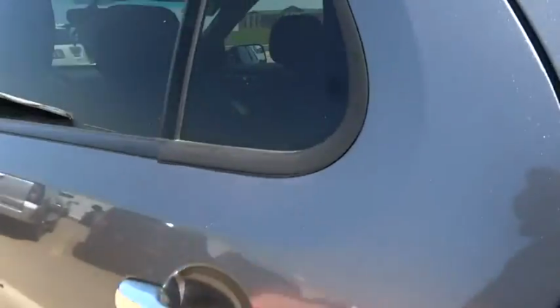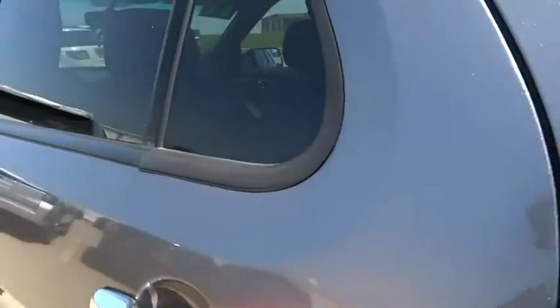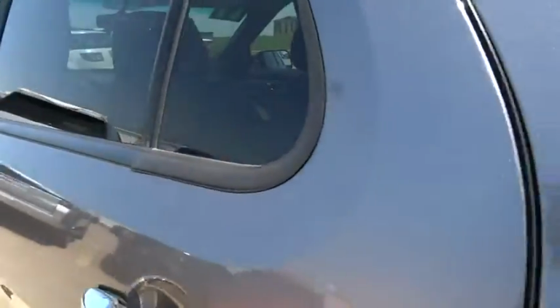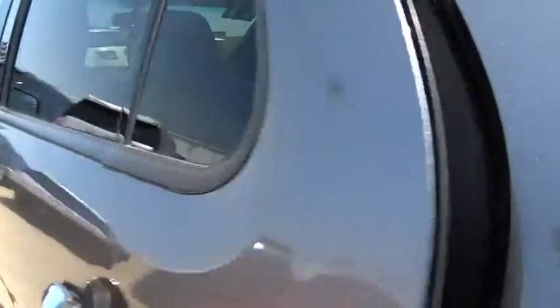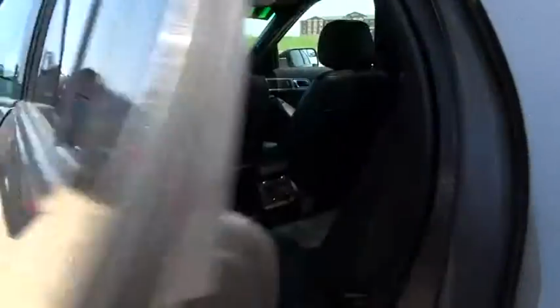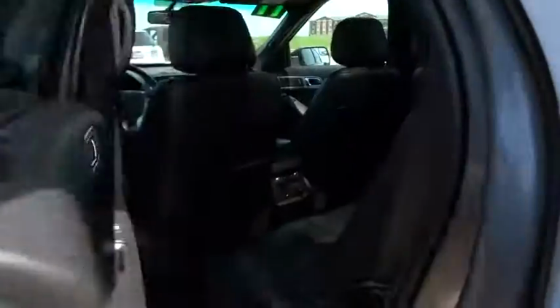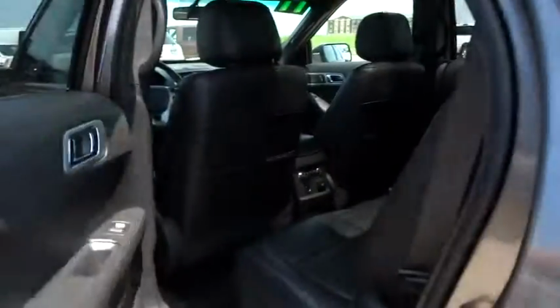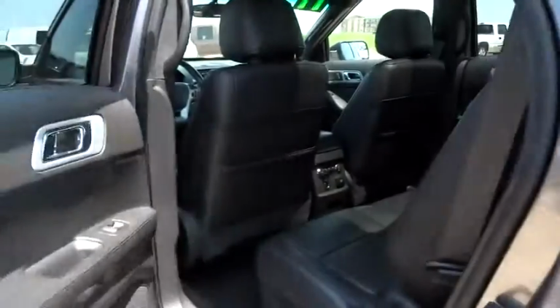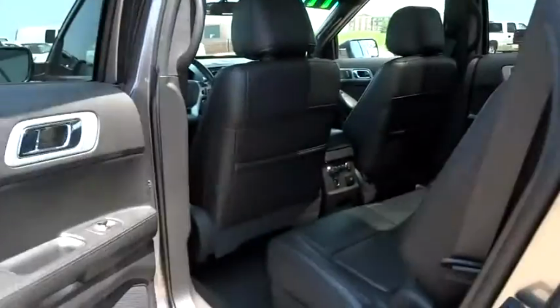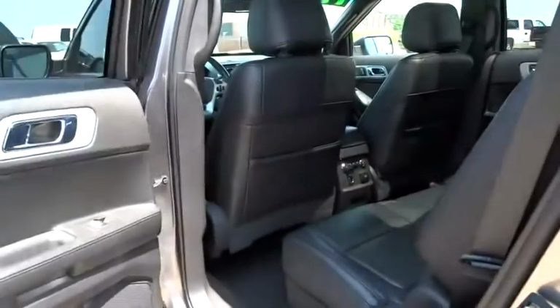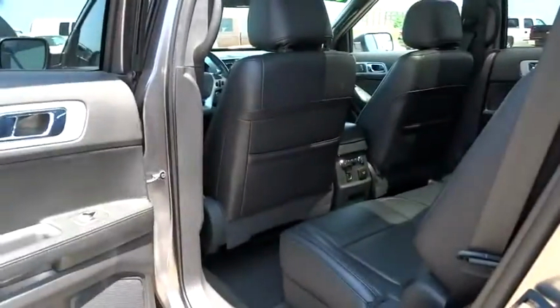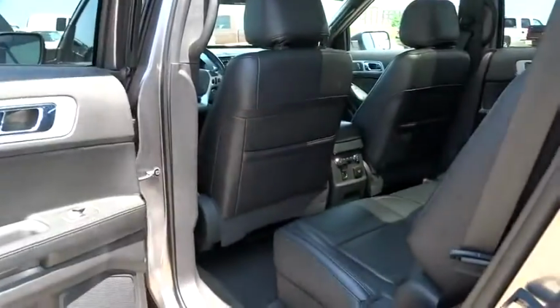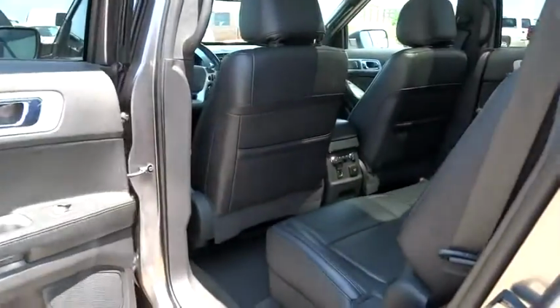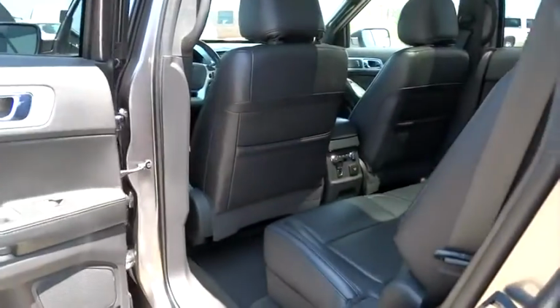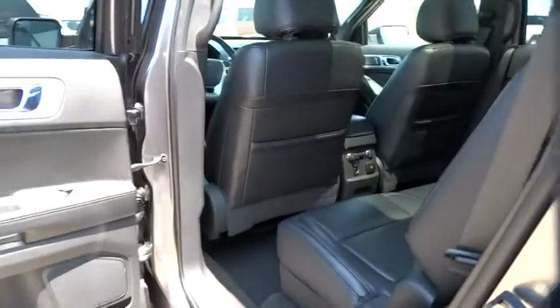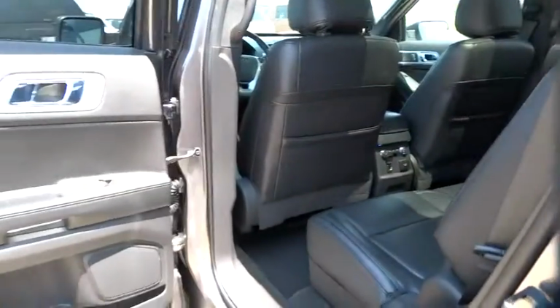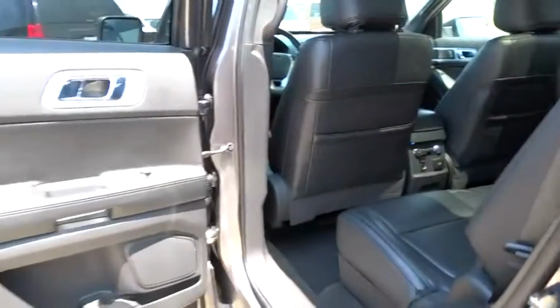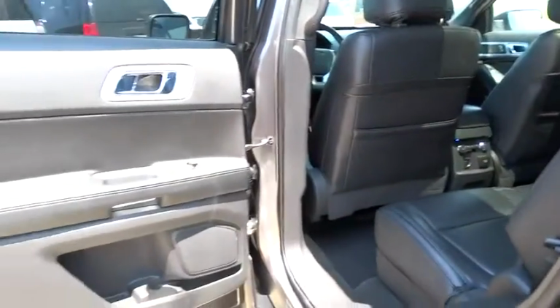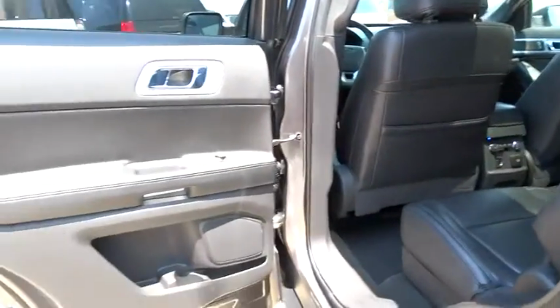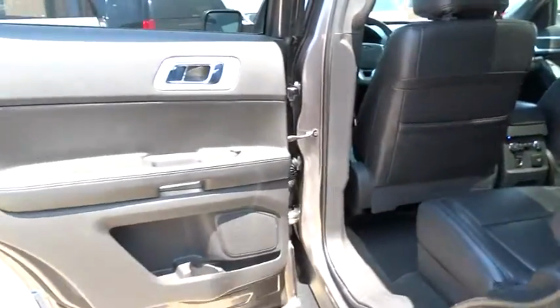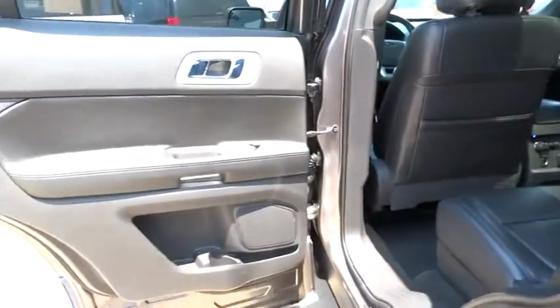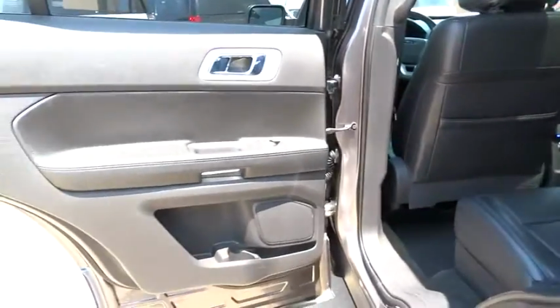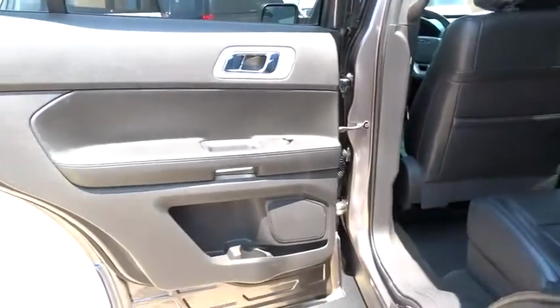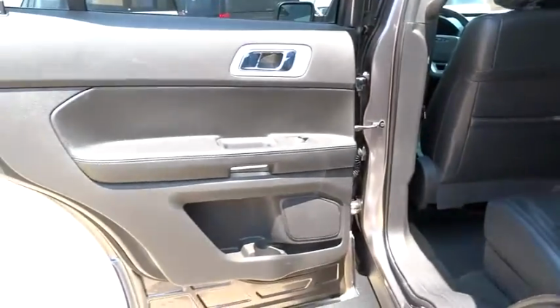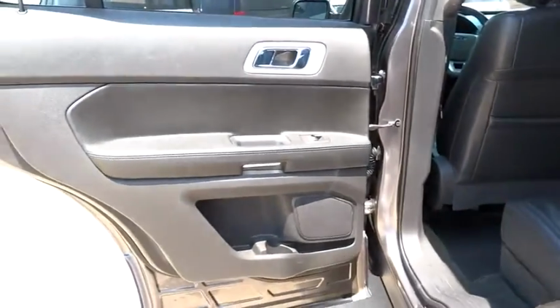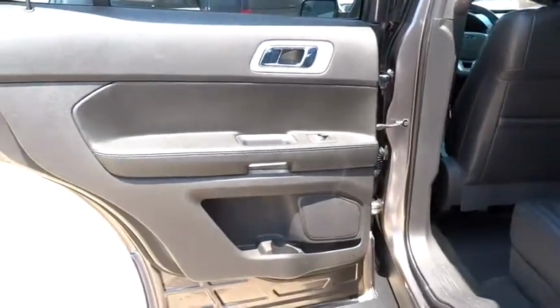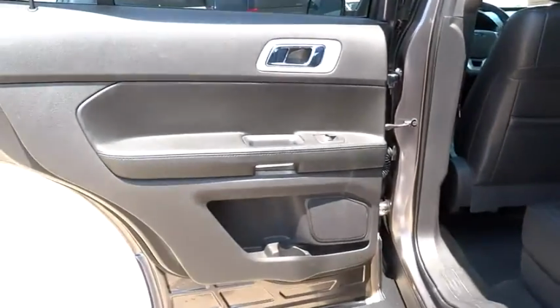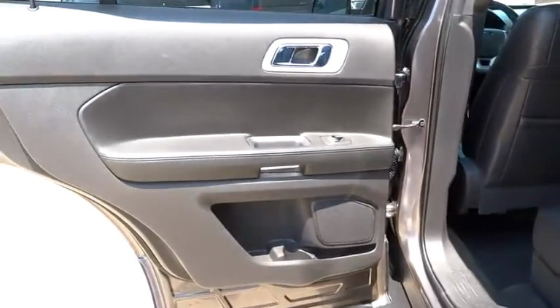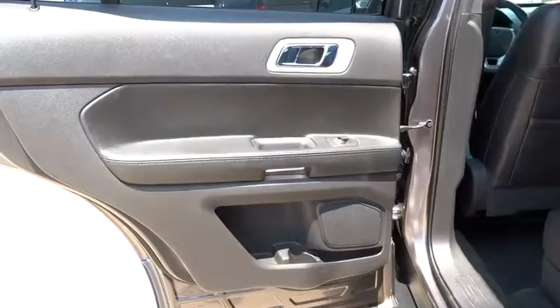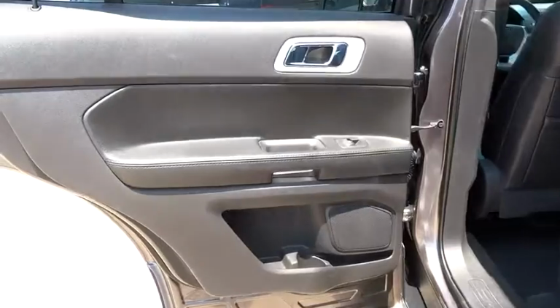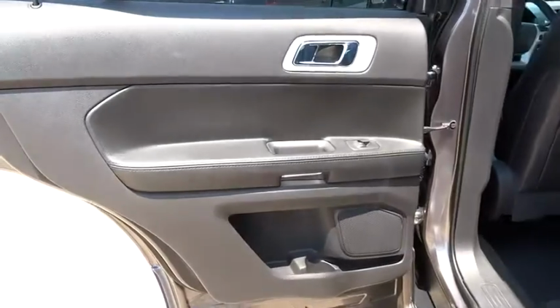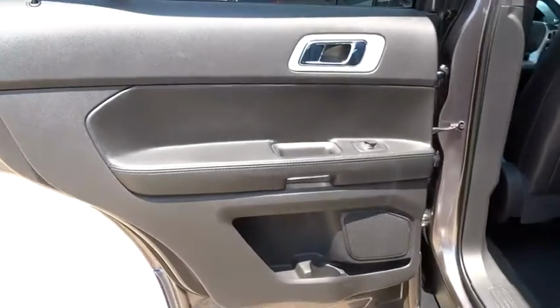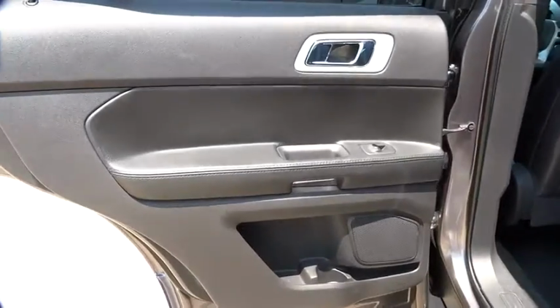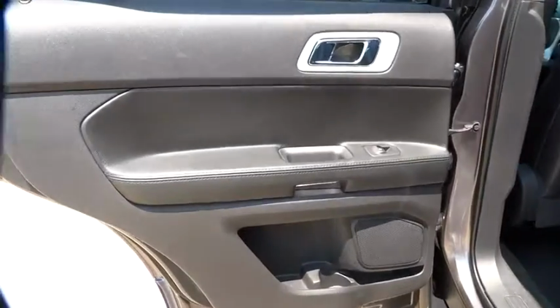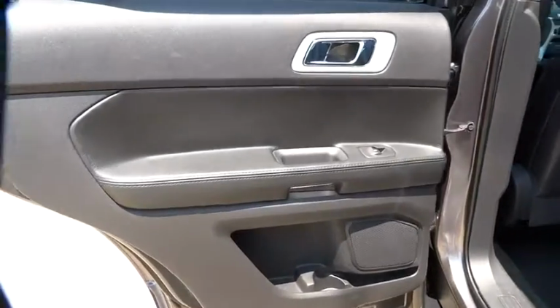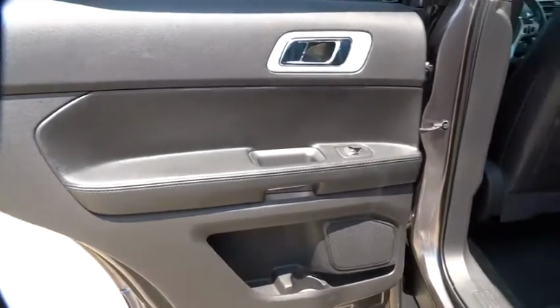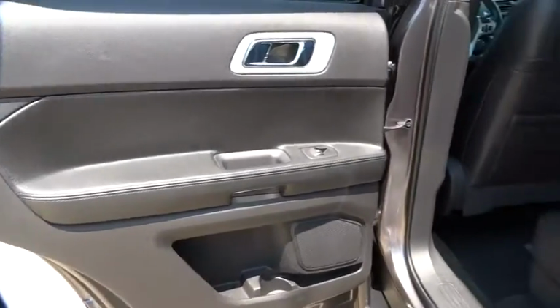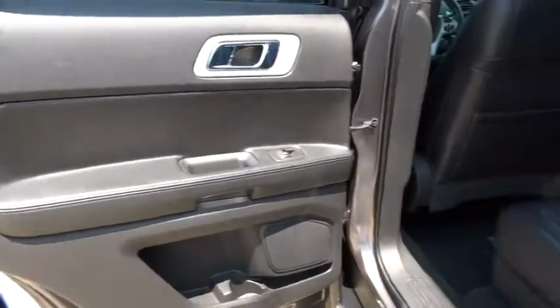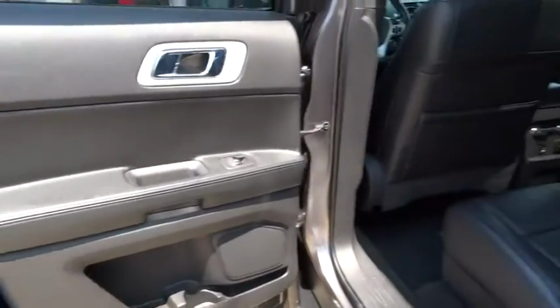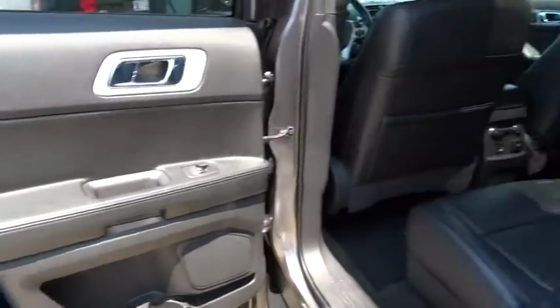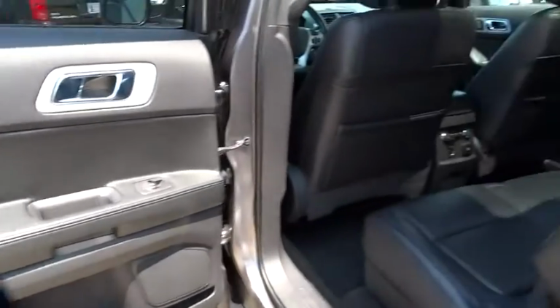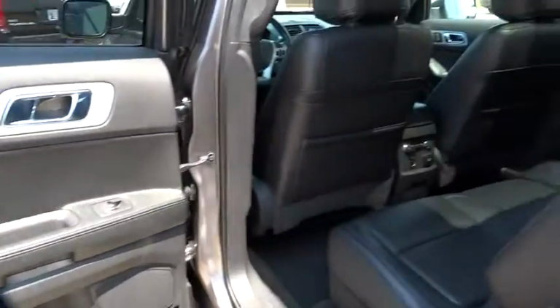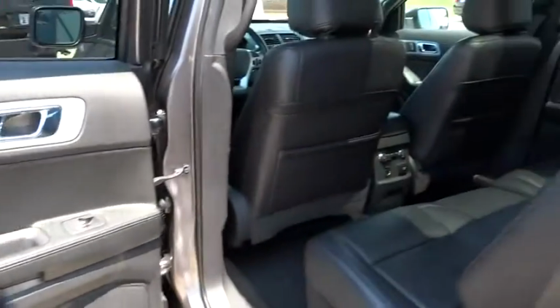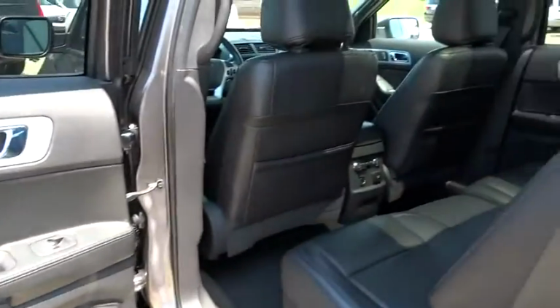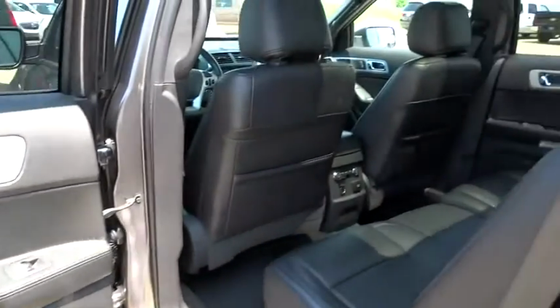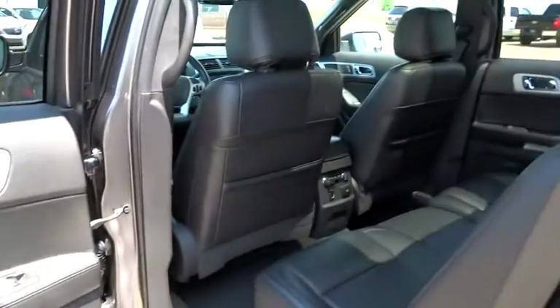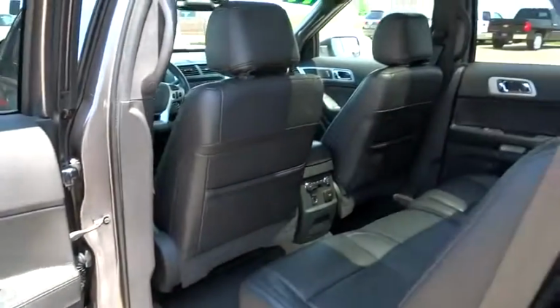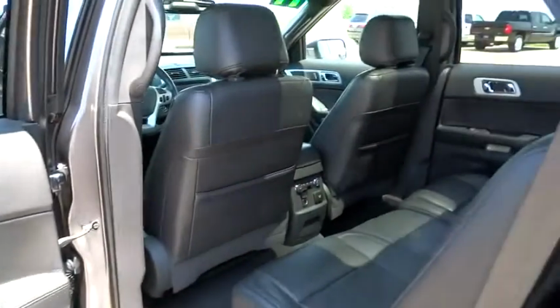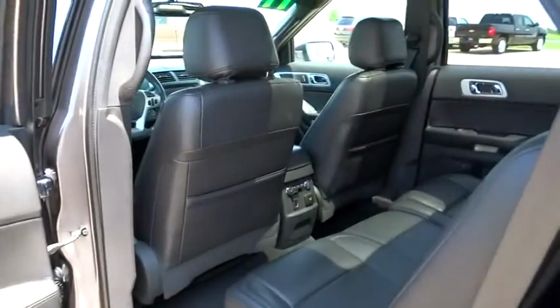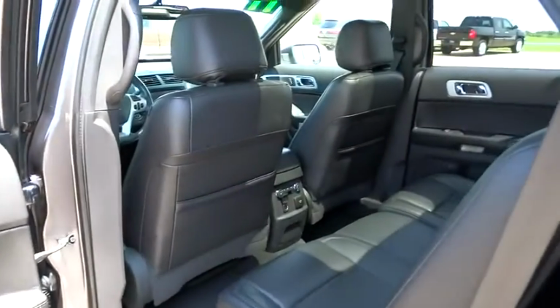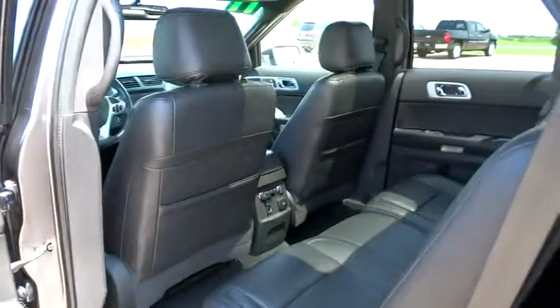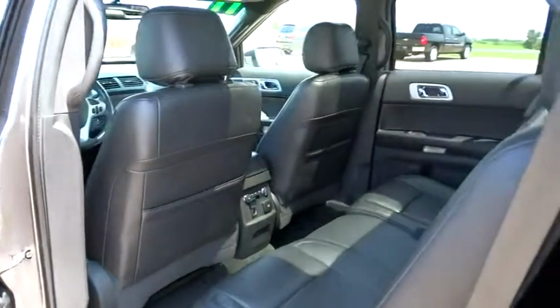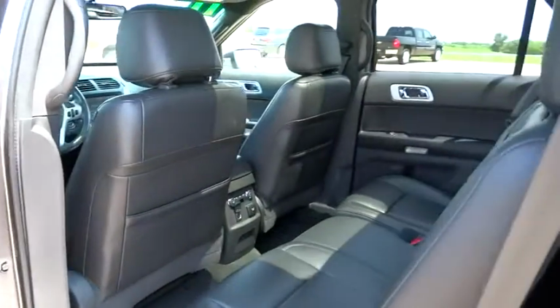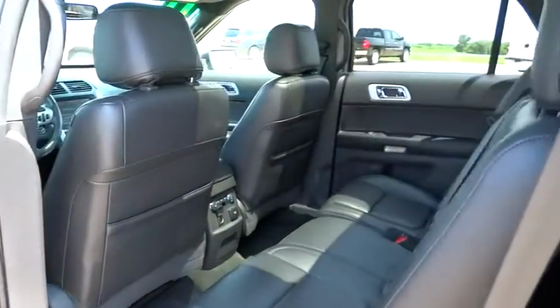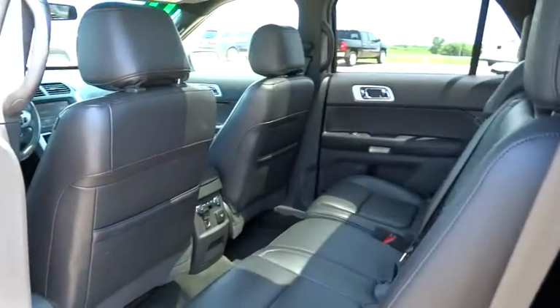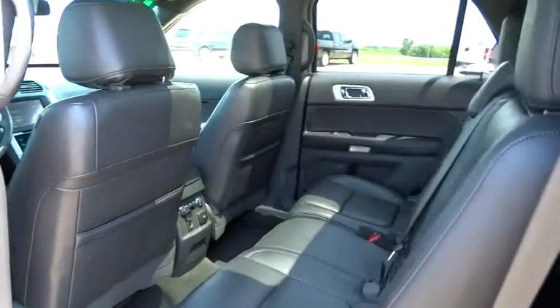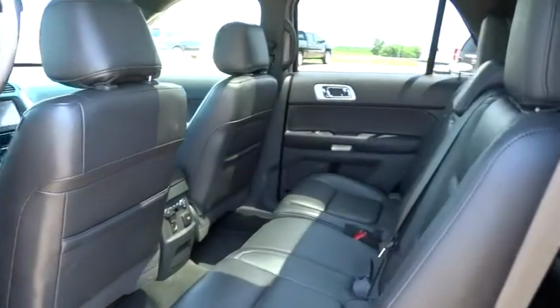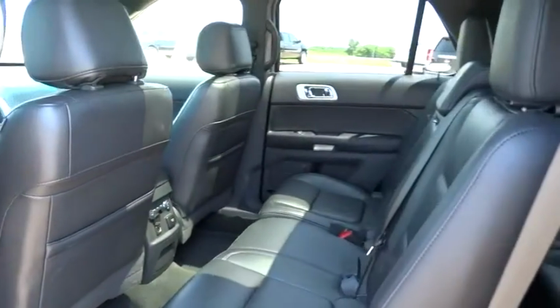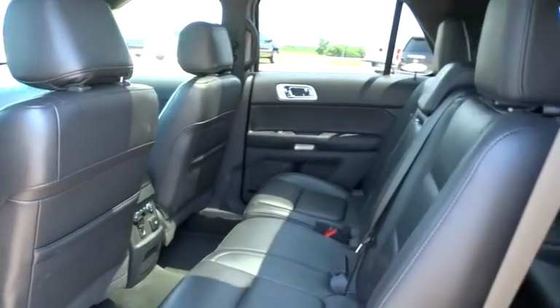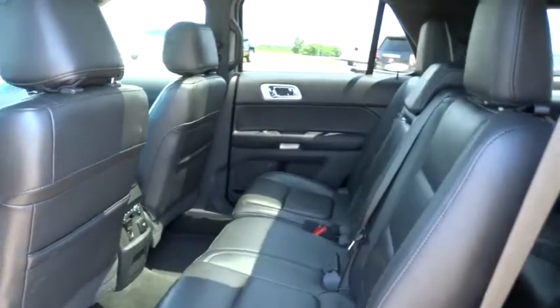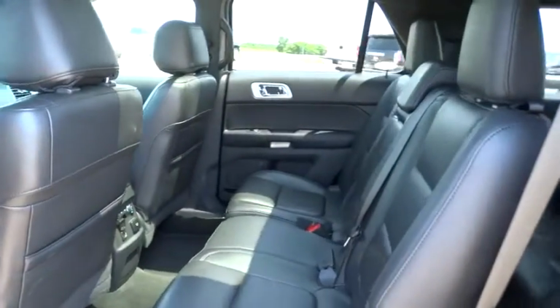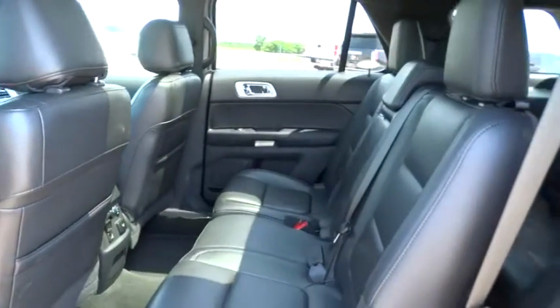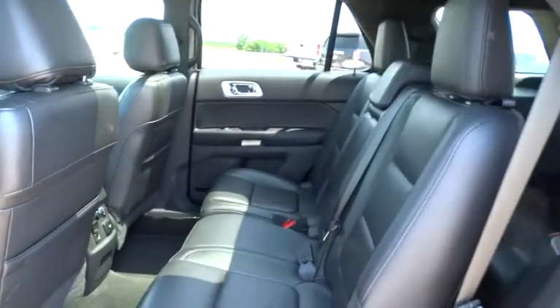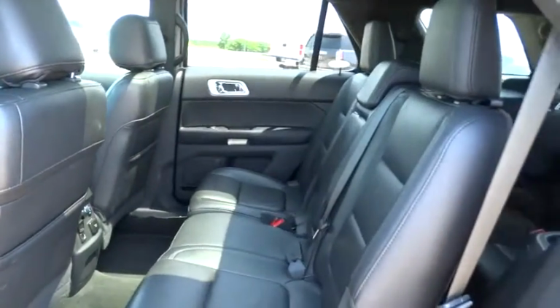Aluminum wheels. Auto dimming rear view mirror. PPO. Floor mats. Four wheel disc brakes. AM FM stereo radio.